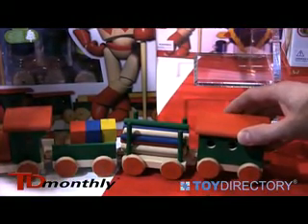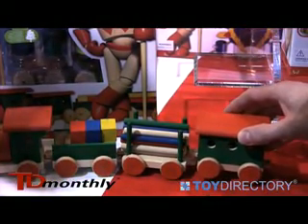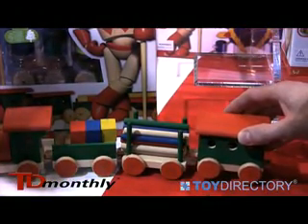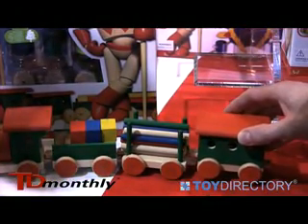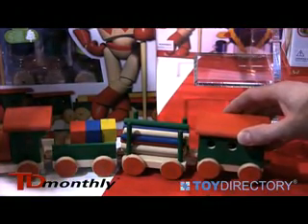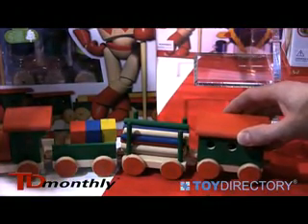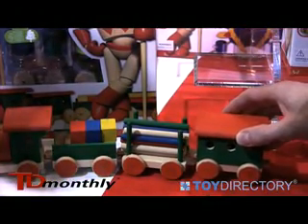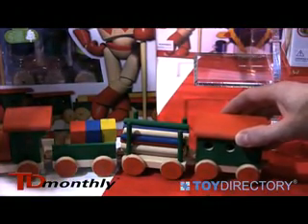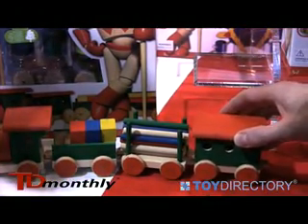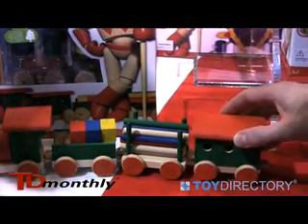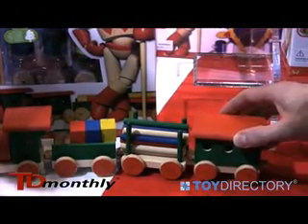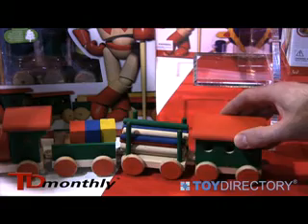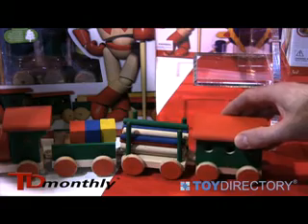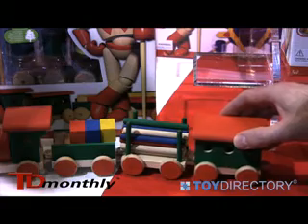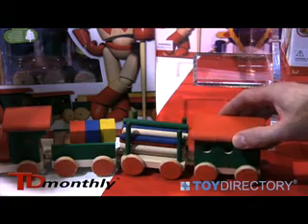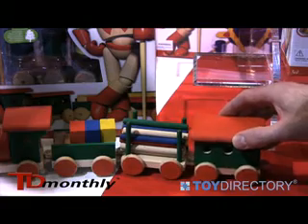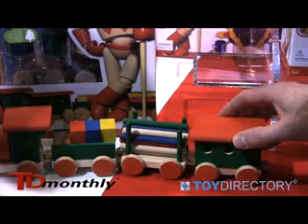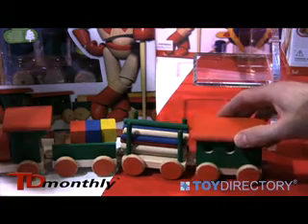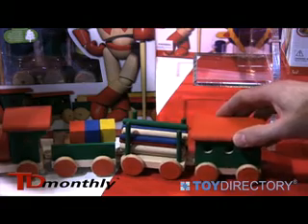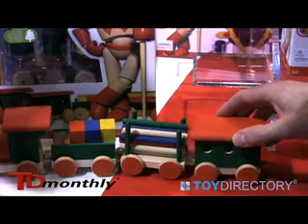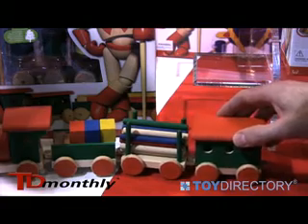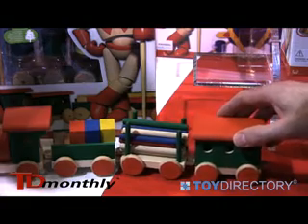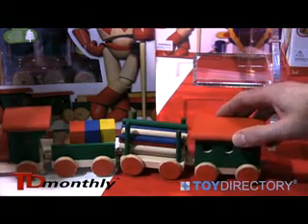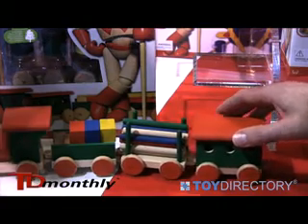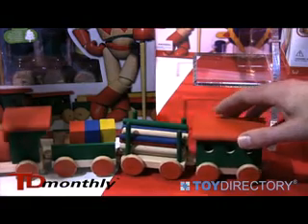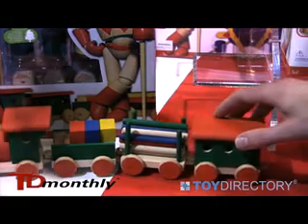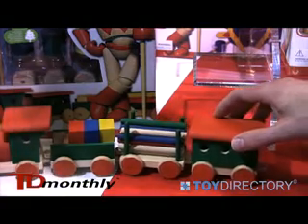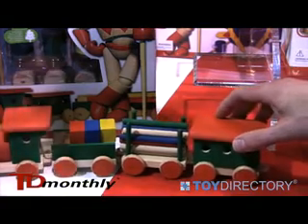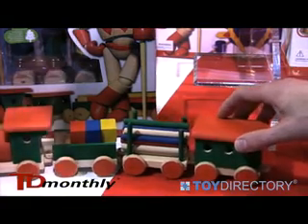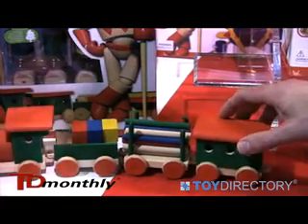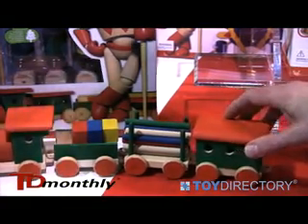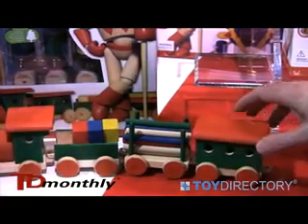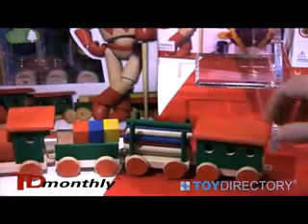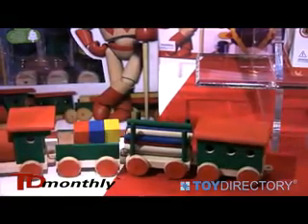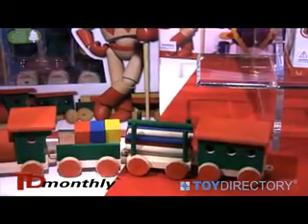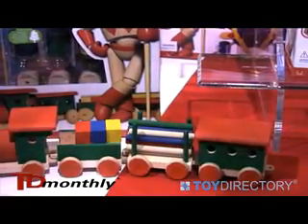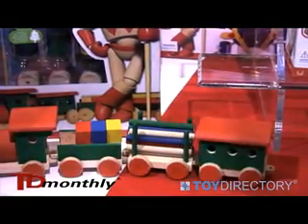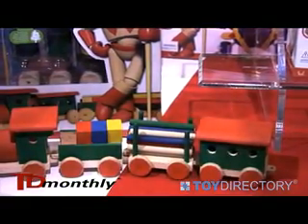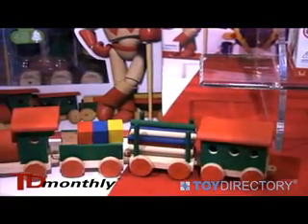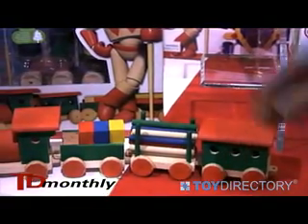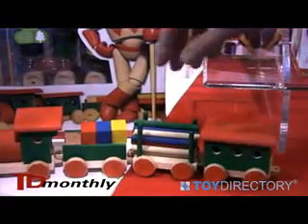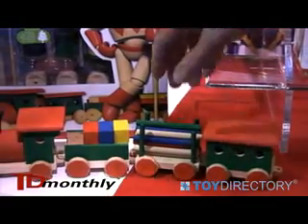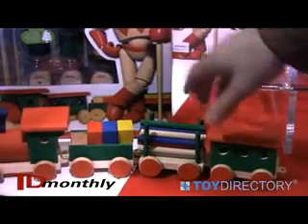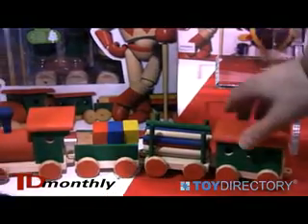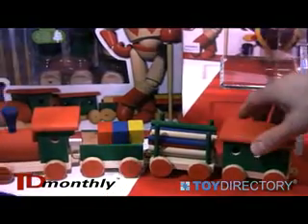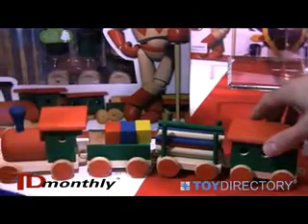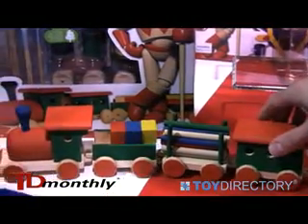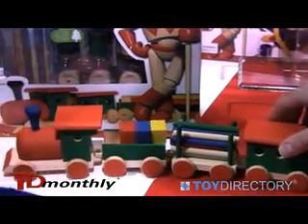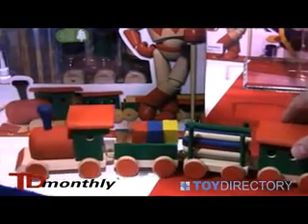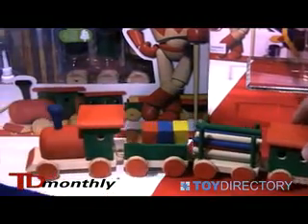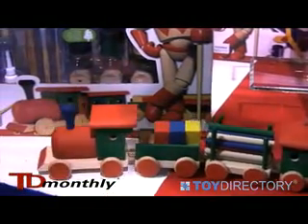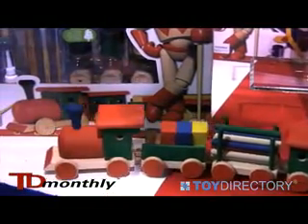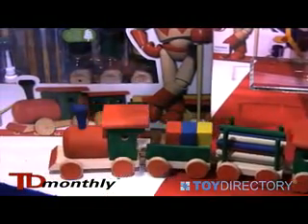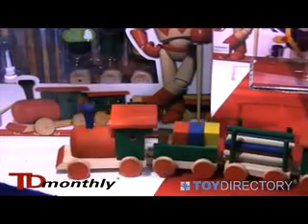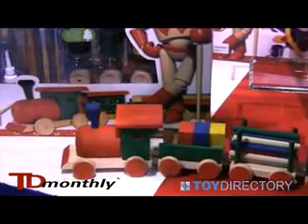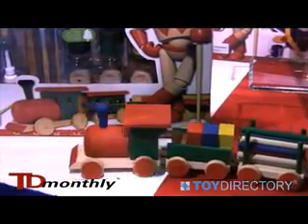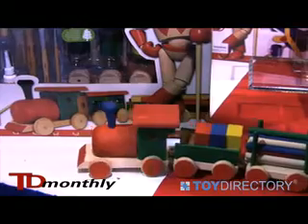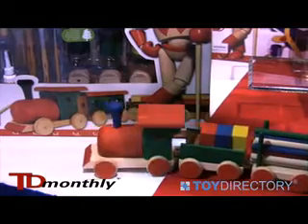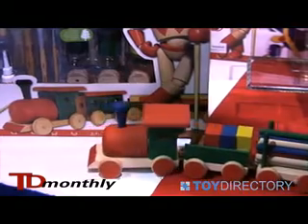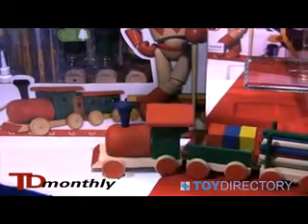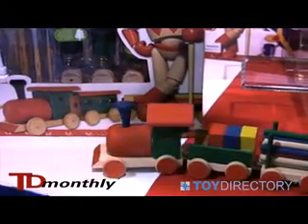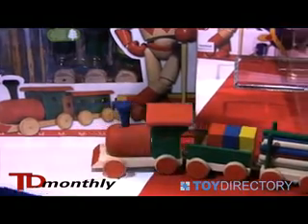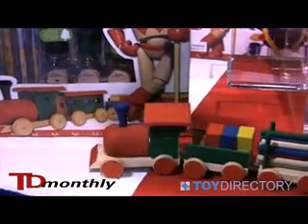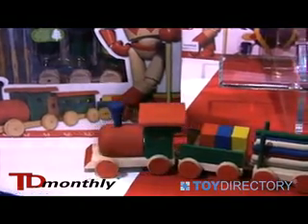Again, this piece is age graded four and up, and the train actually moves as well. It's a fabulous kit.